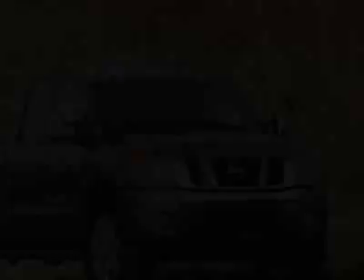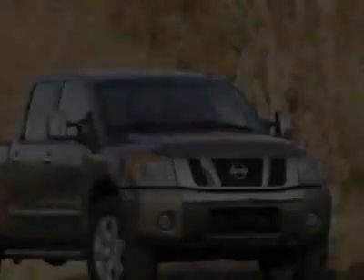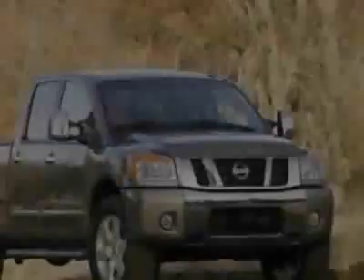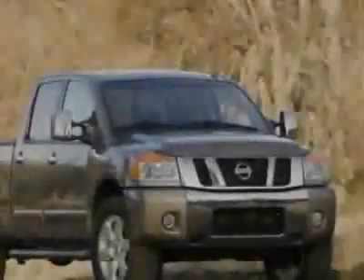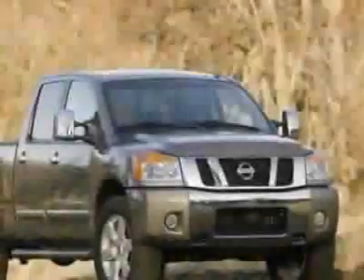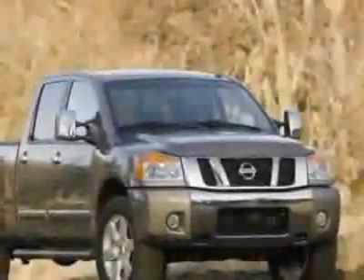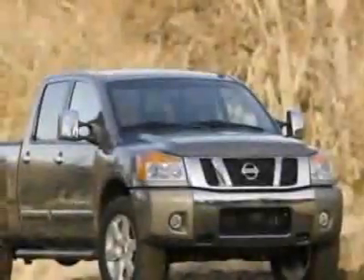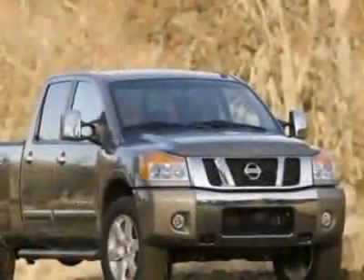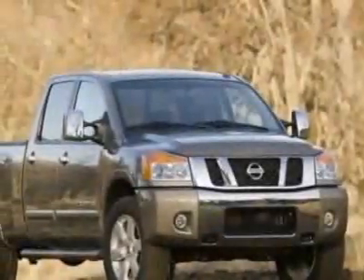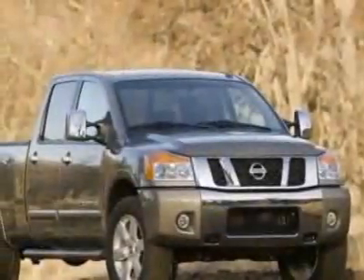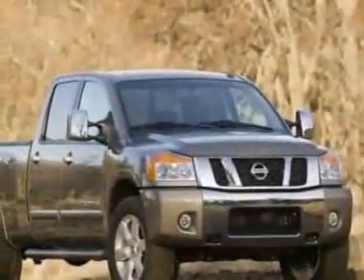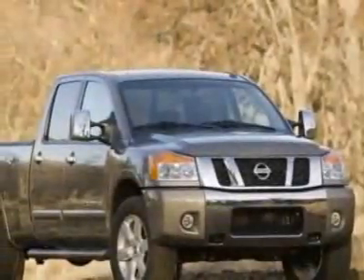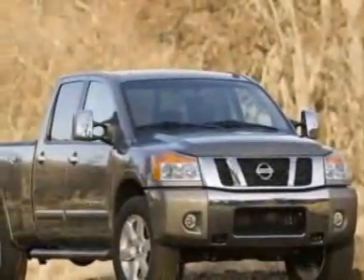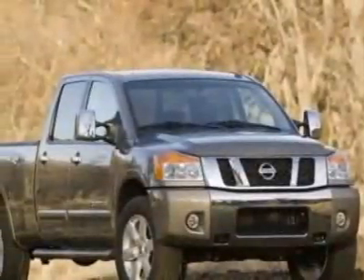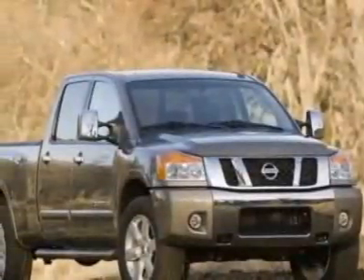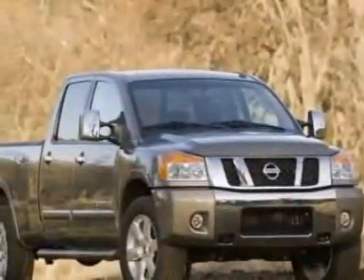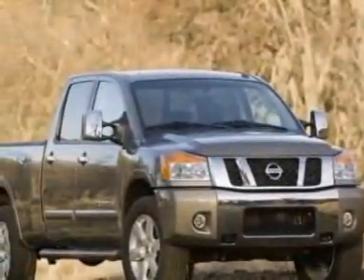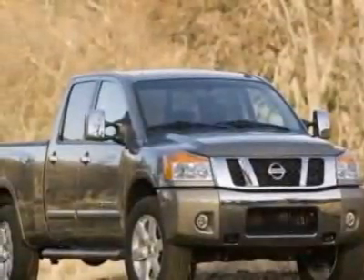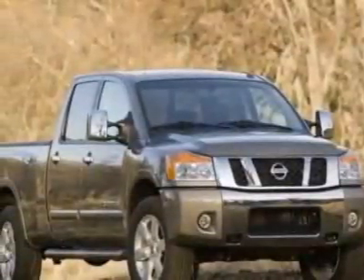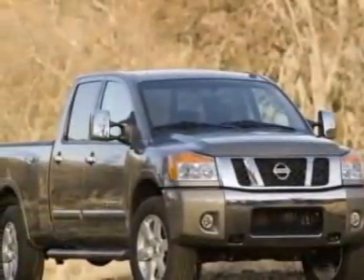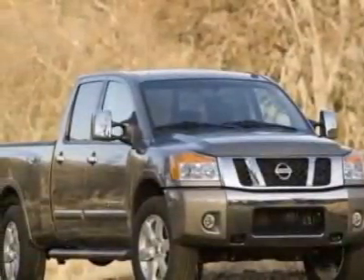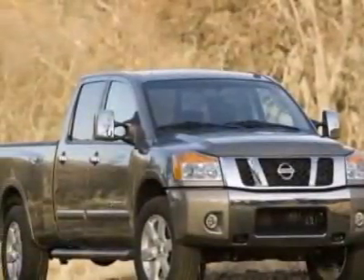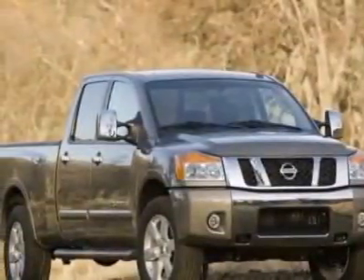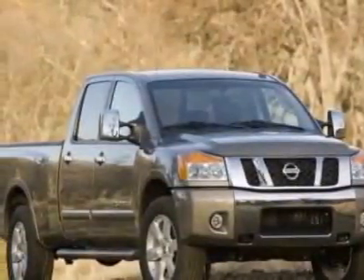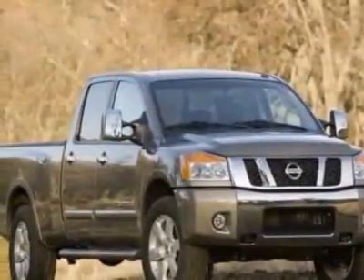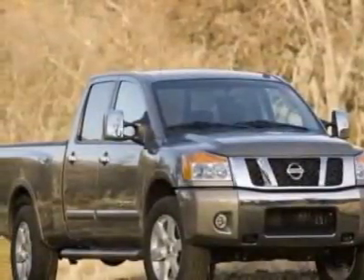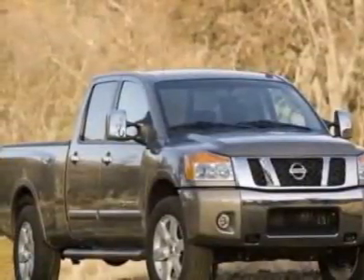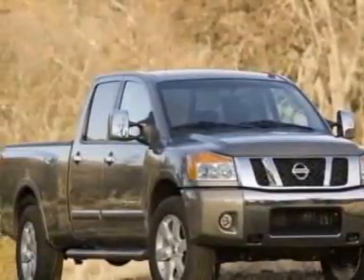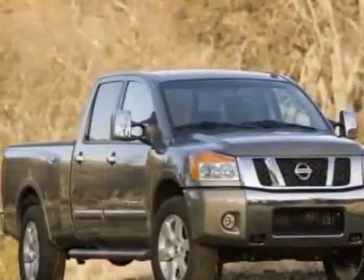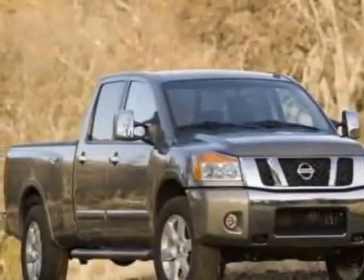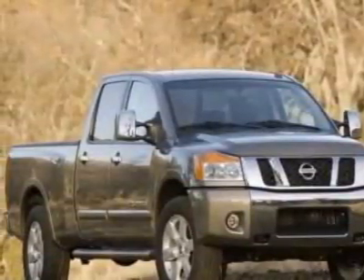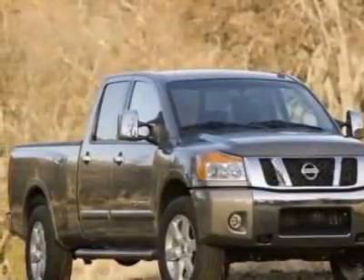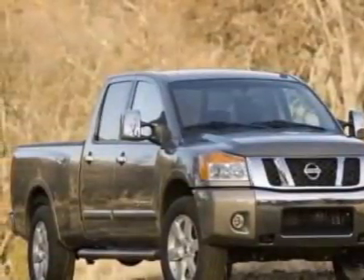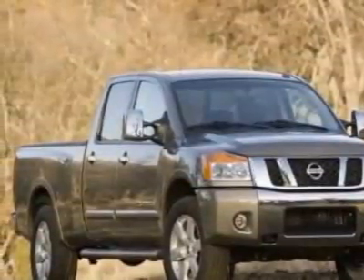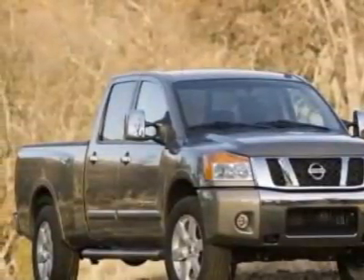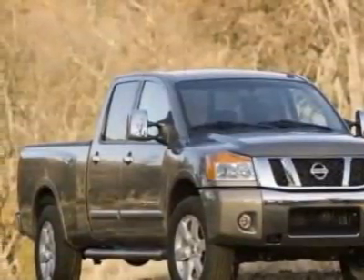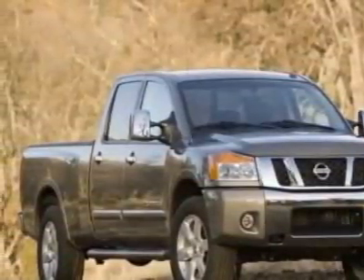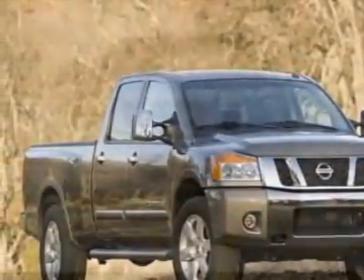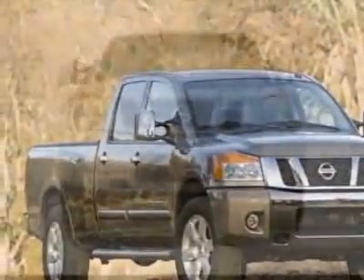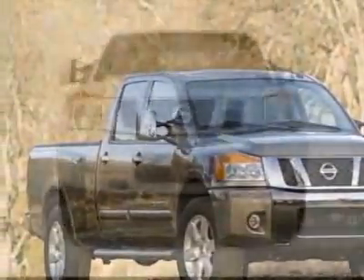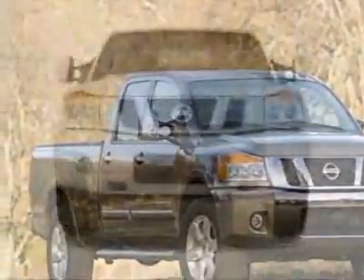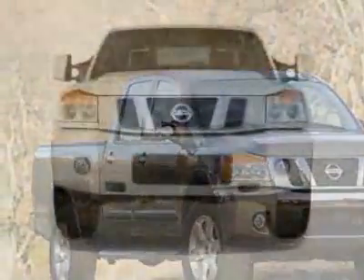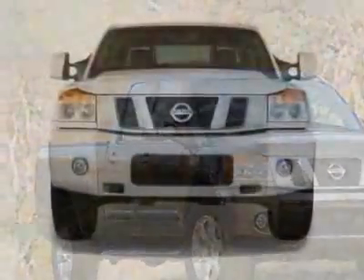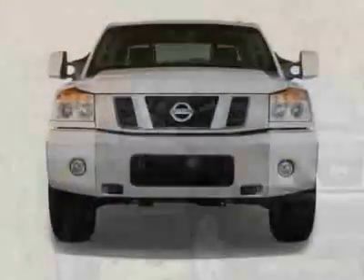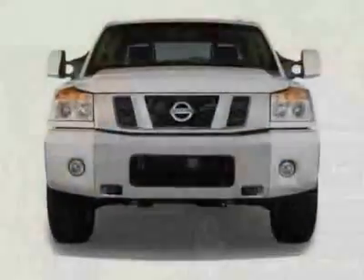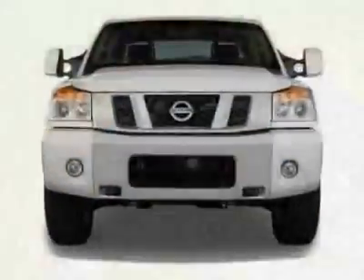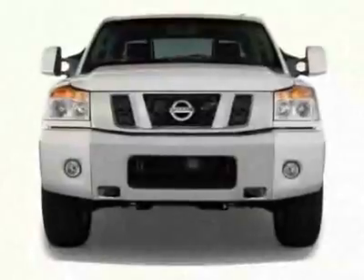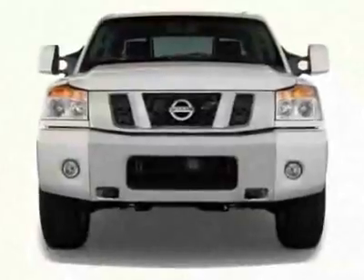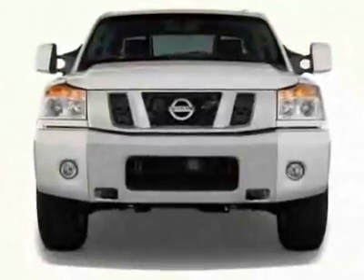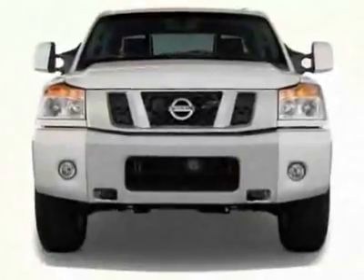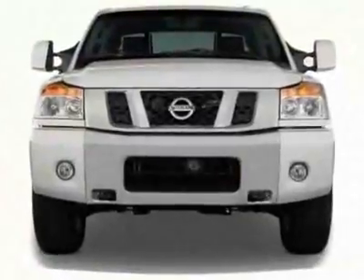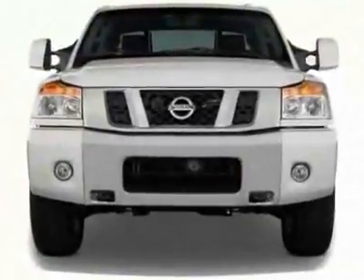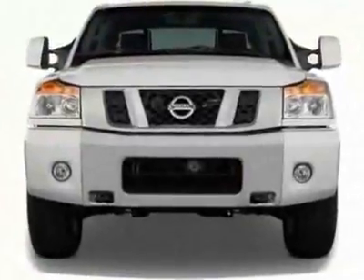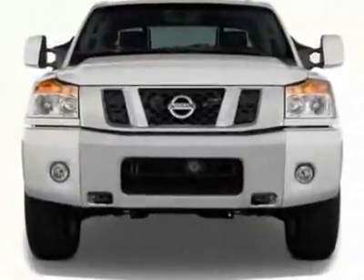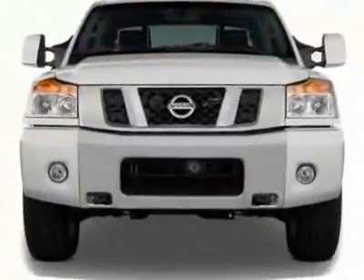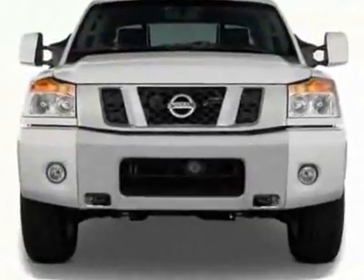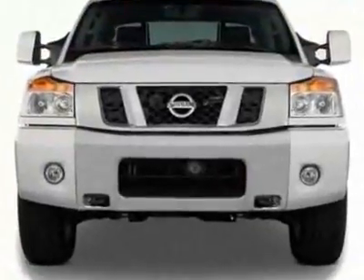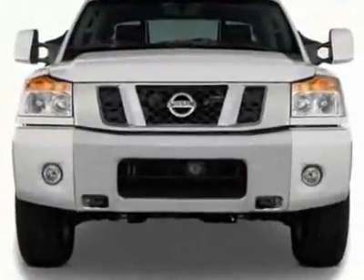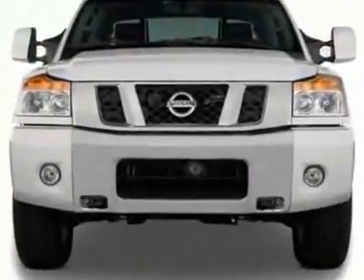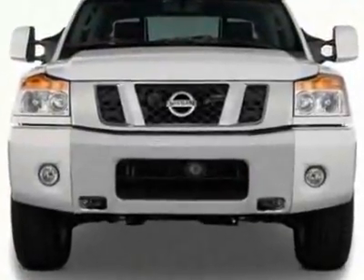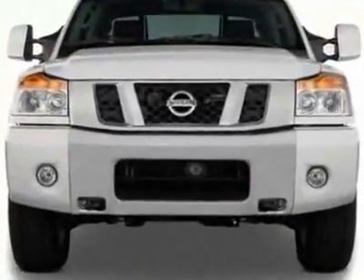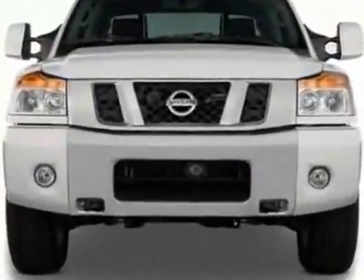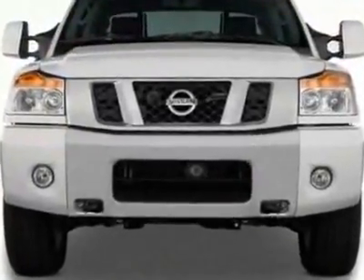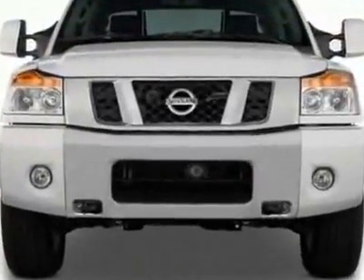Take a look at this new 2011 Nissan Titan. For your protection, this vehicle has a full factory warranty.